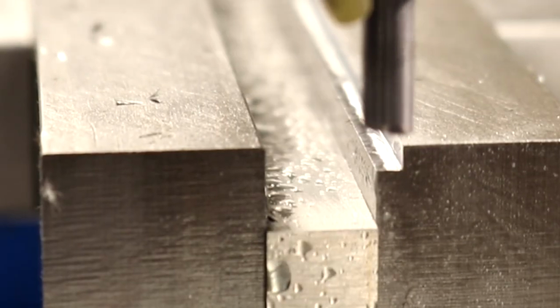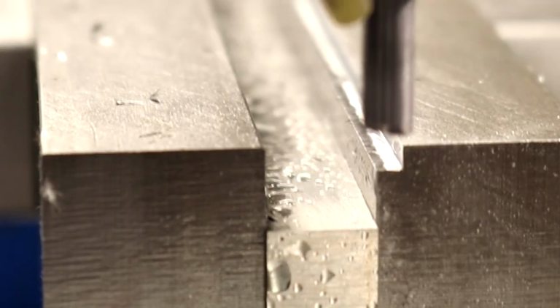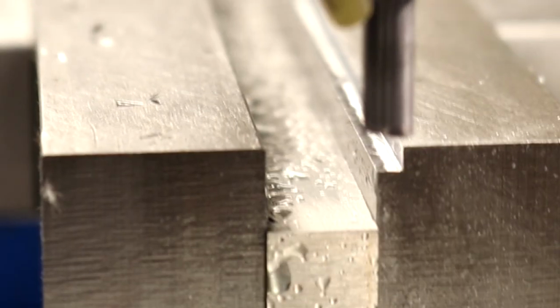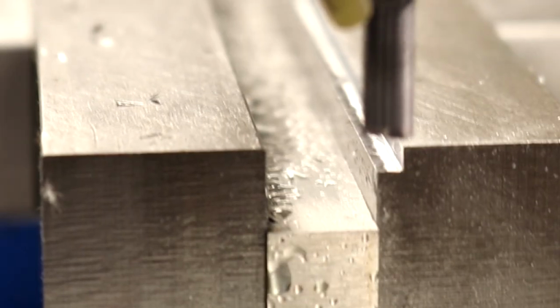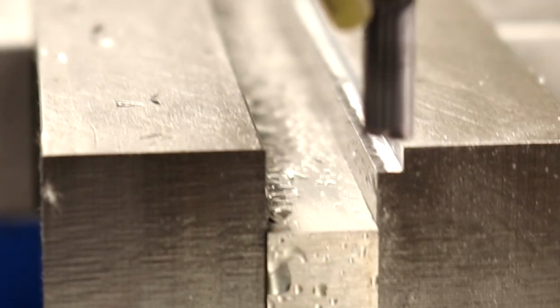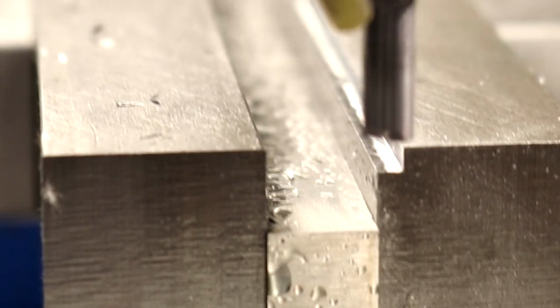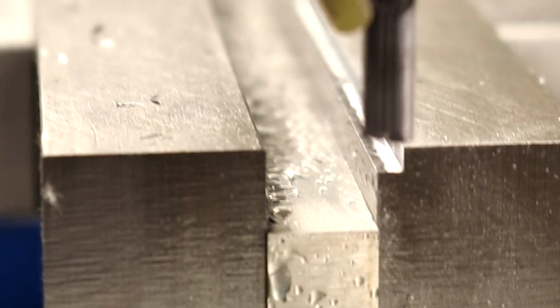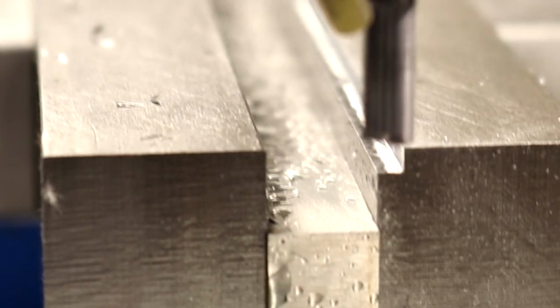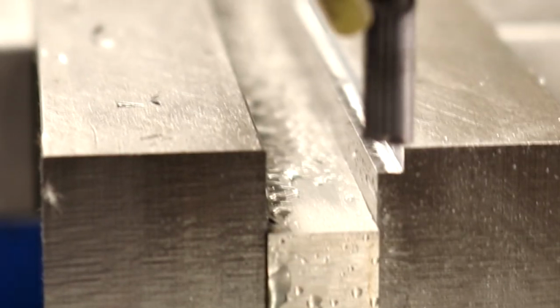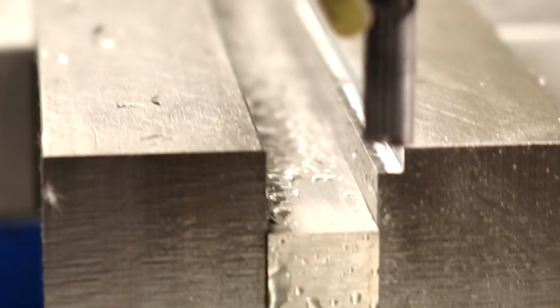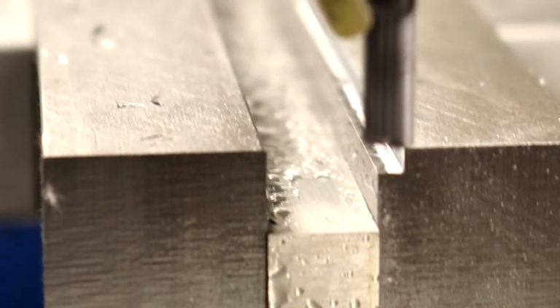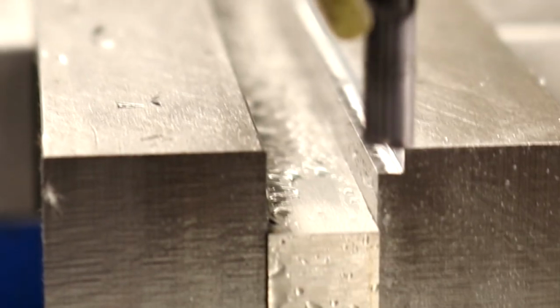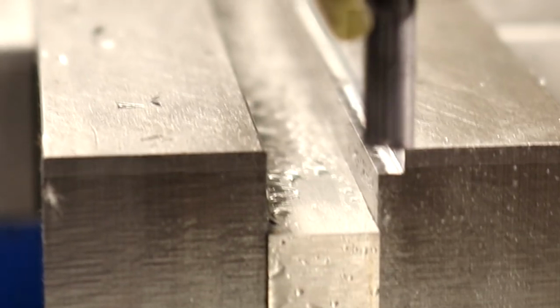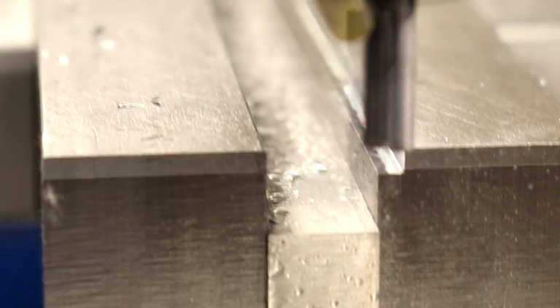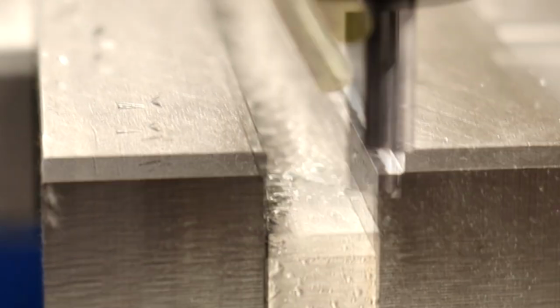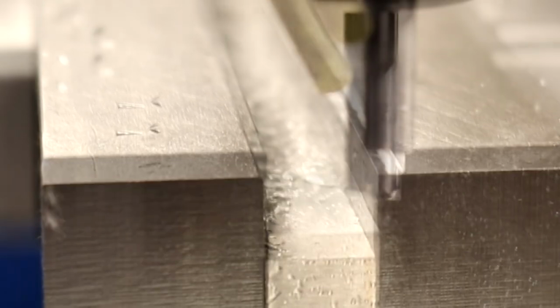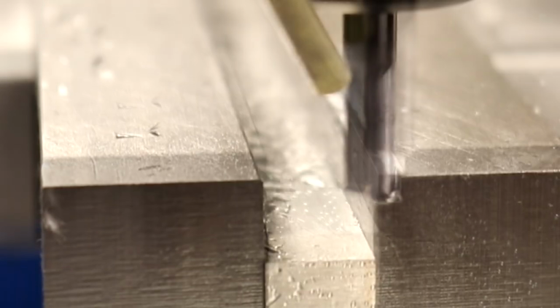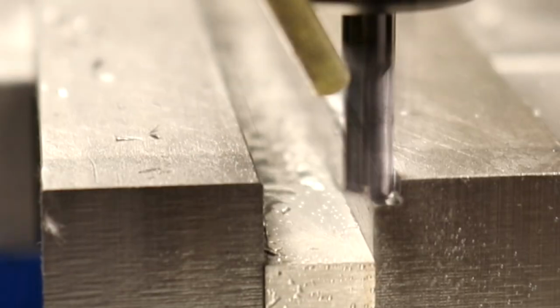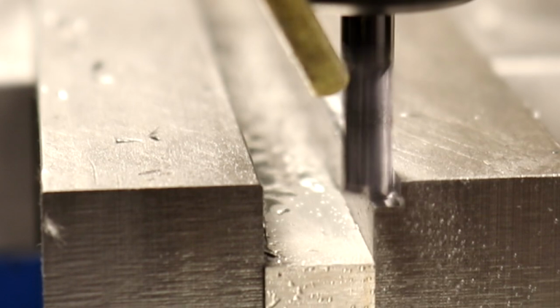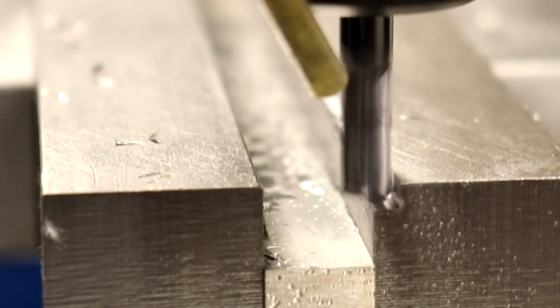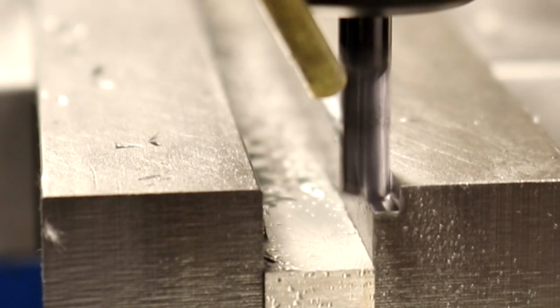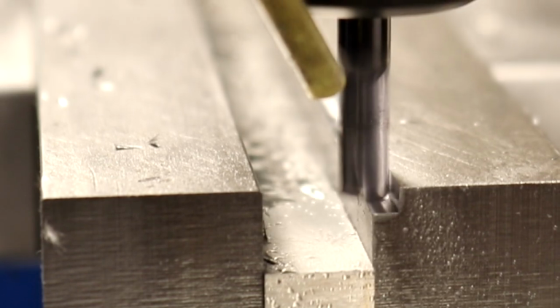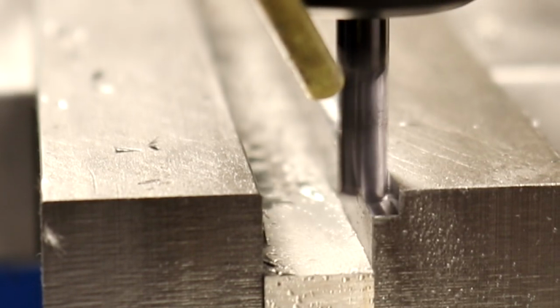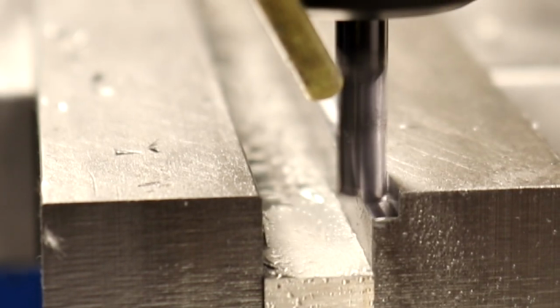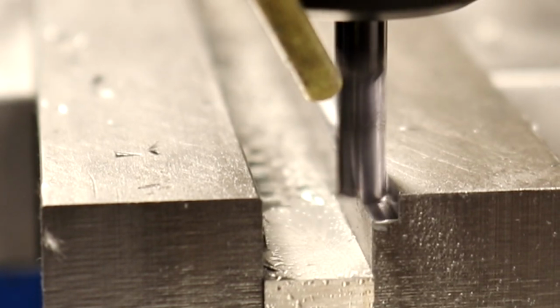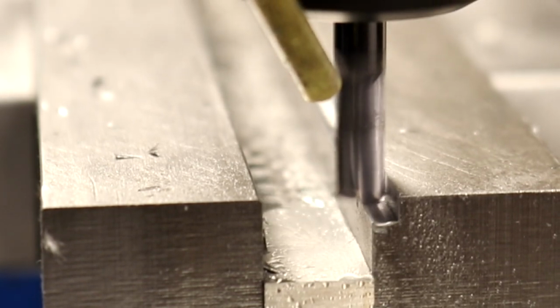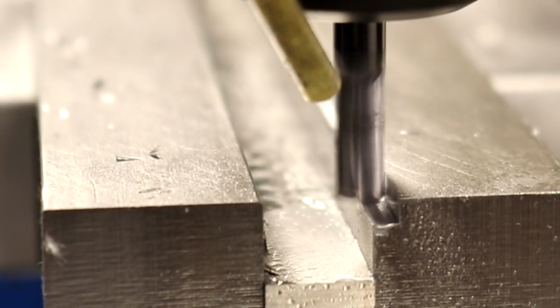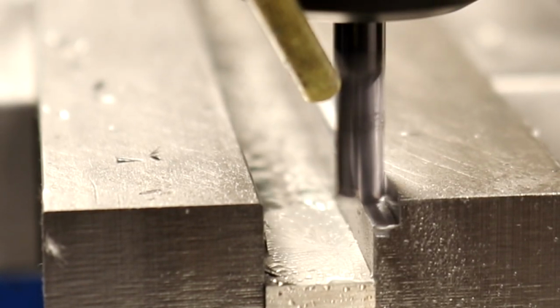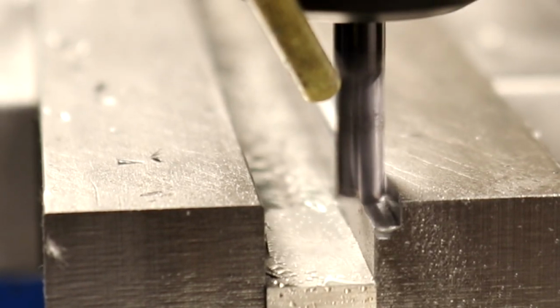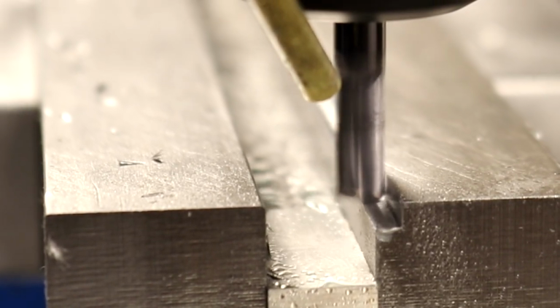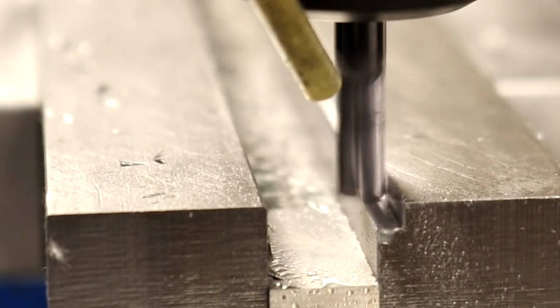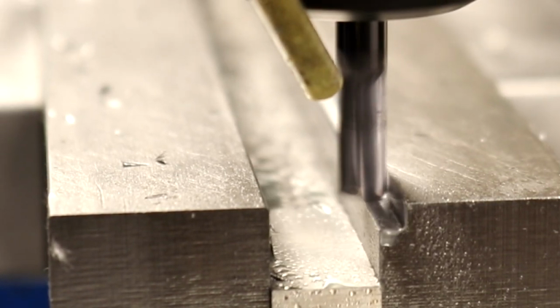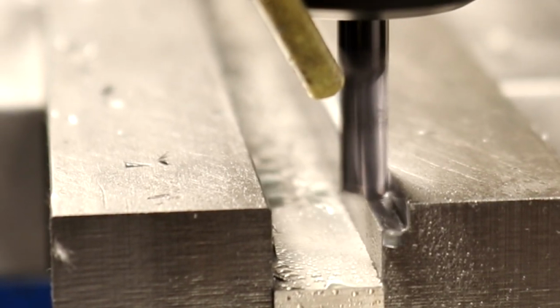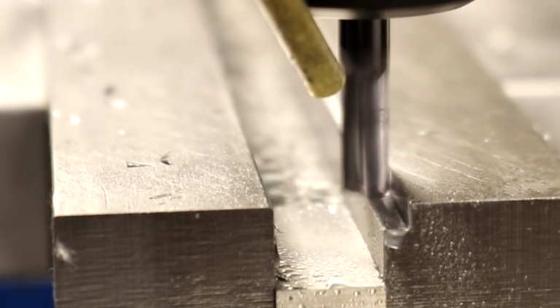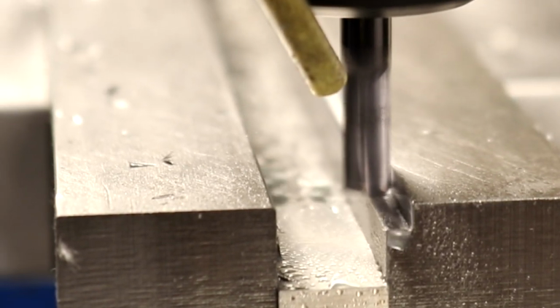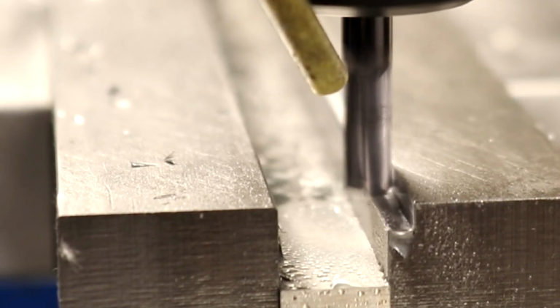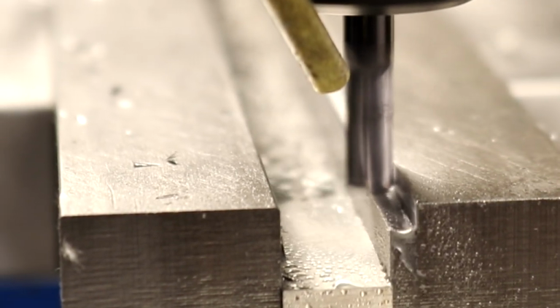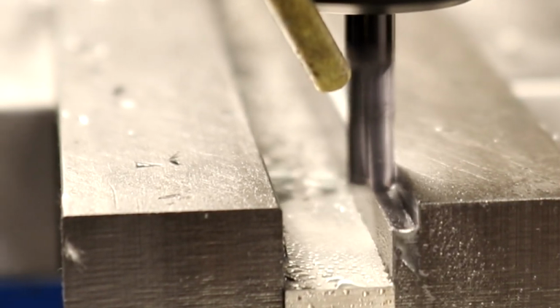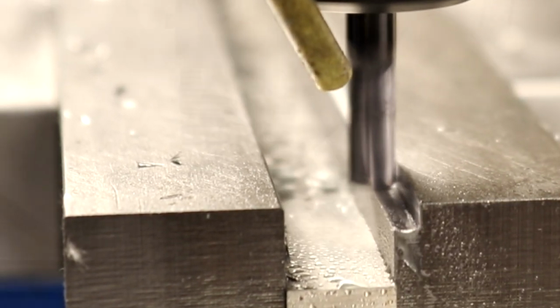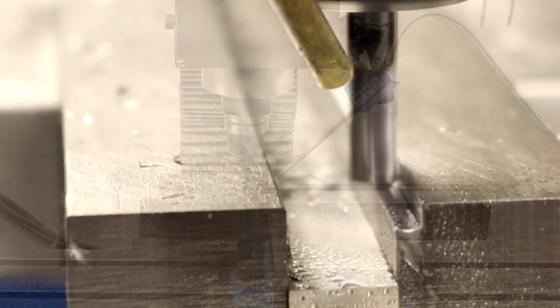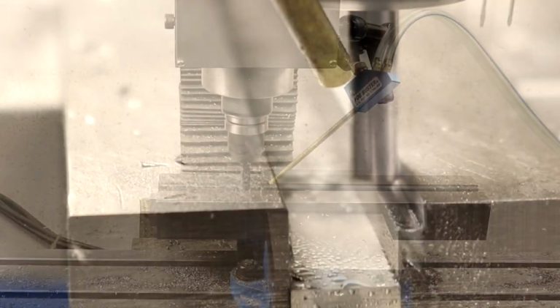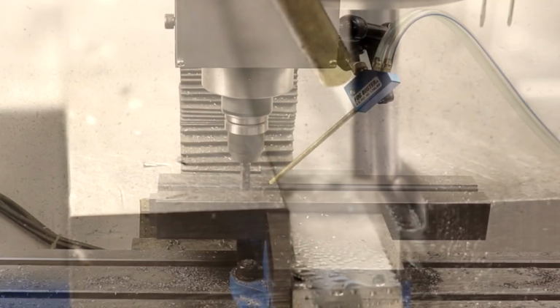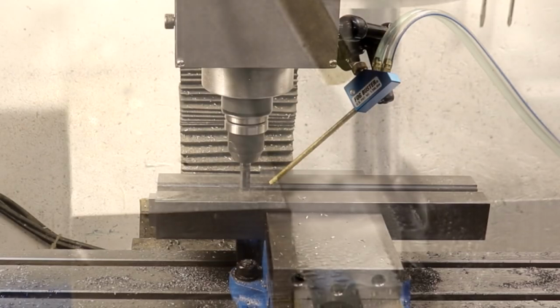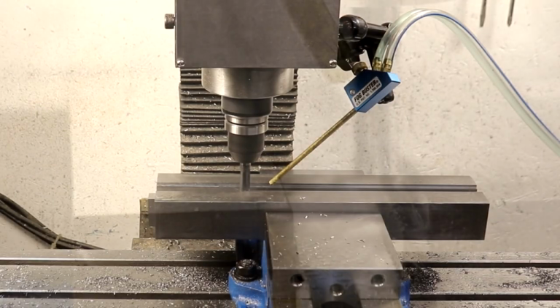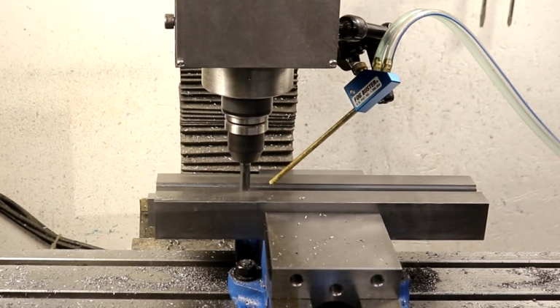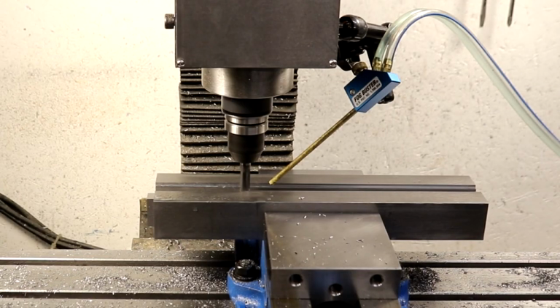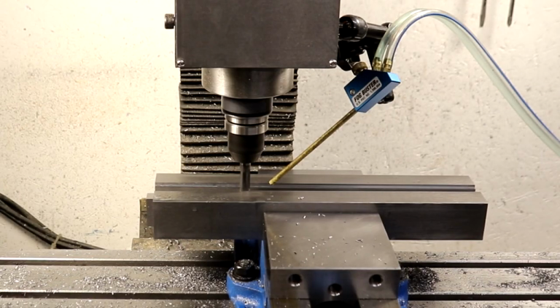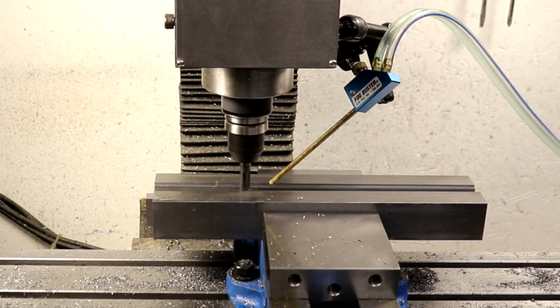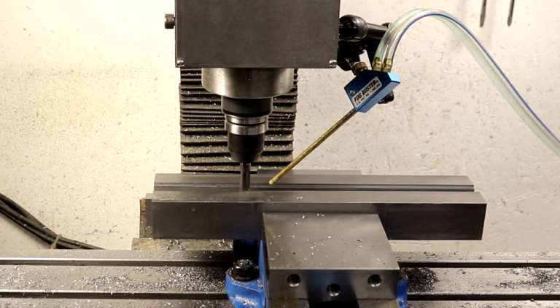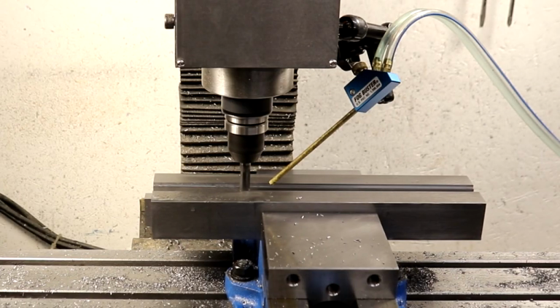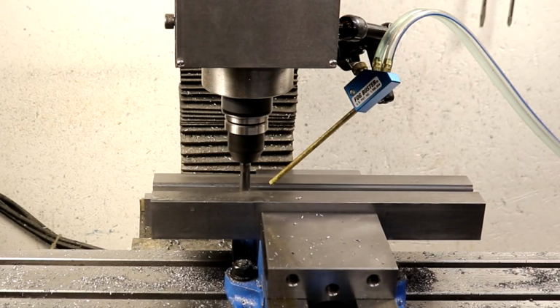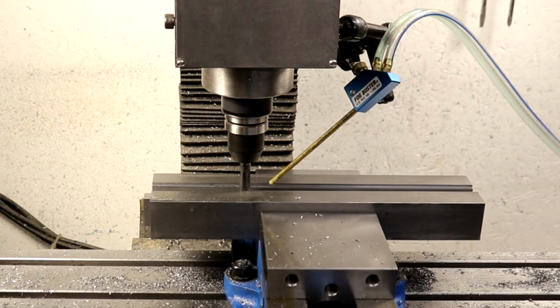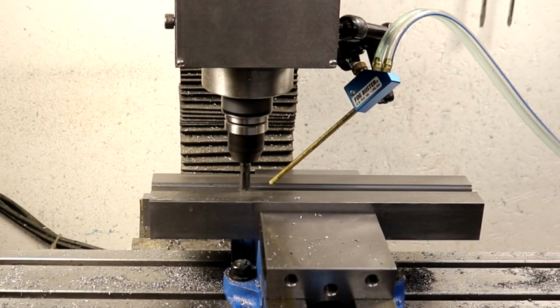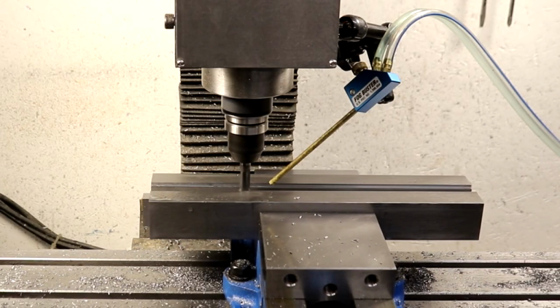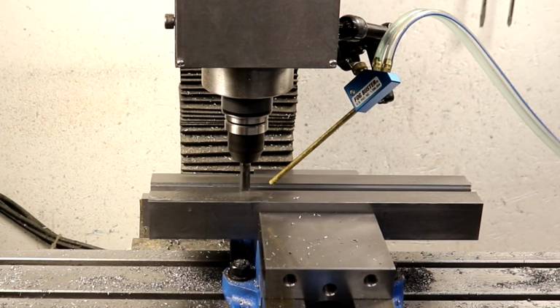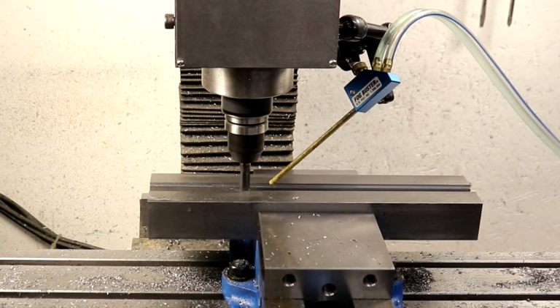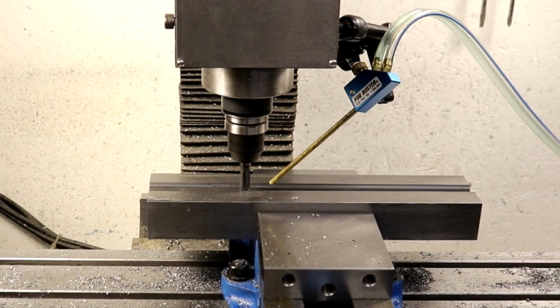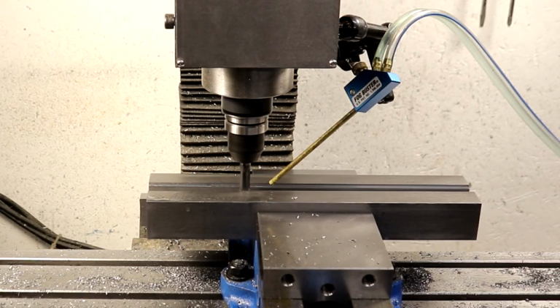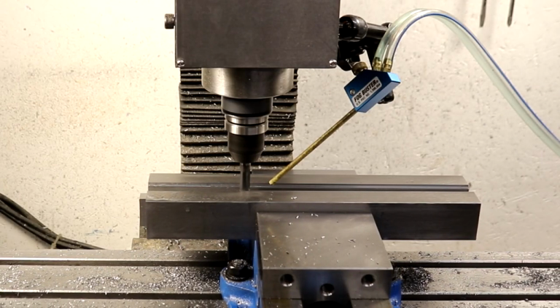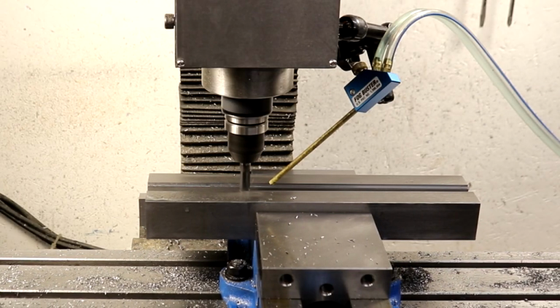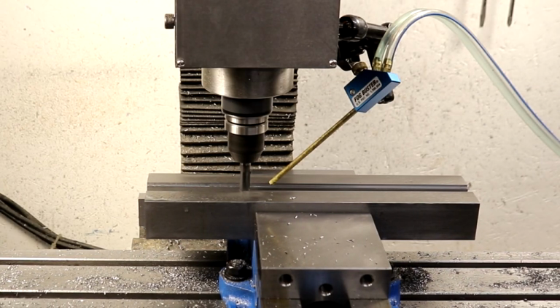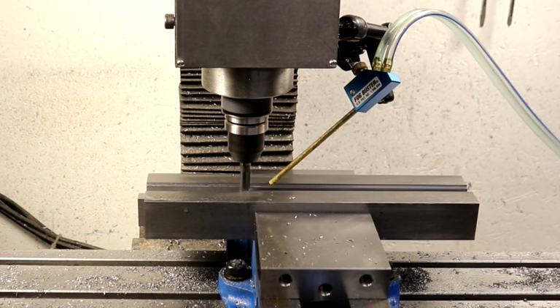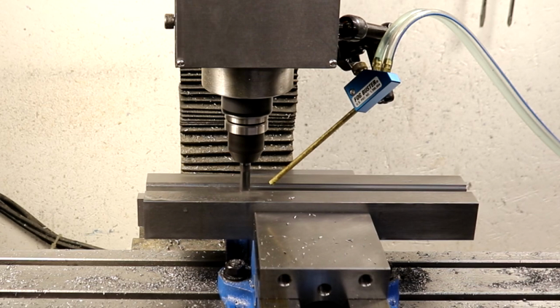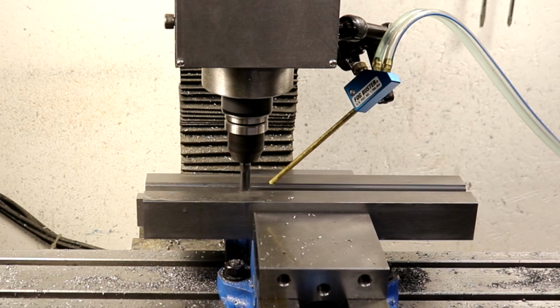The step is first milled with a corner radius end mill and then cleaned up with a square corner end mill, leaving a crisp corner and ensuring that parts are going to seat properly.